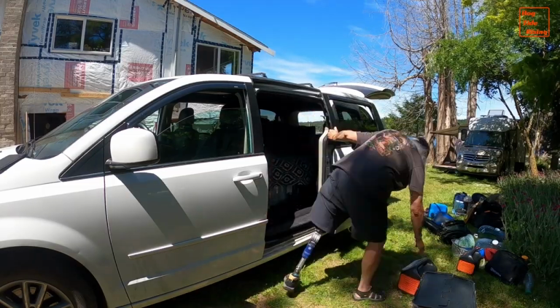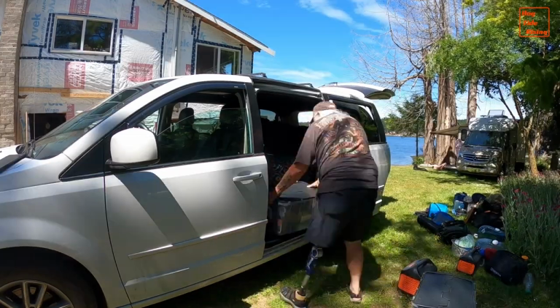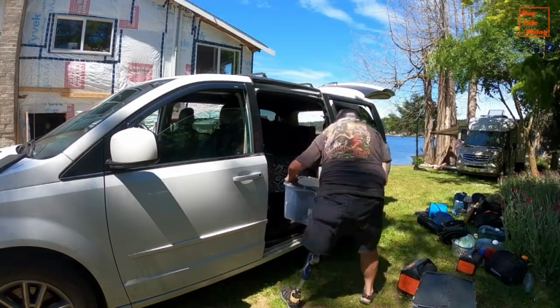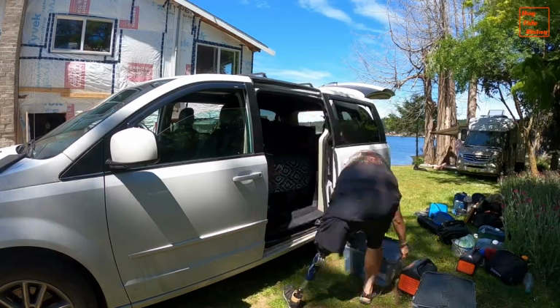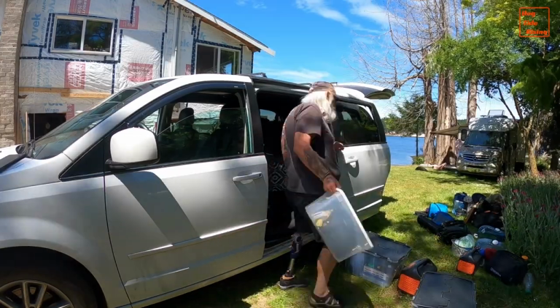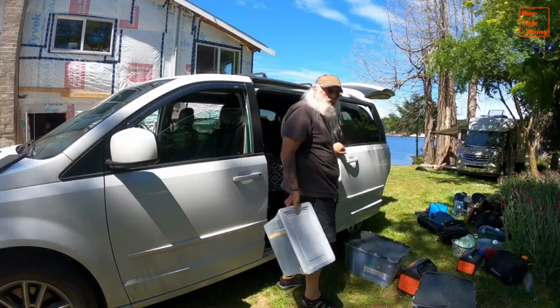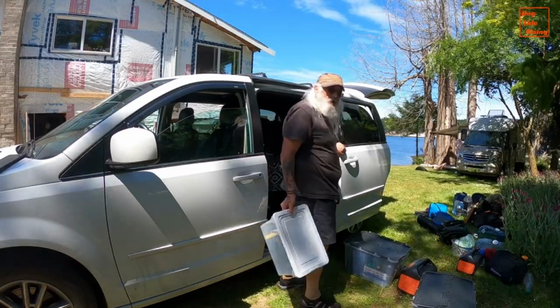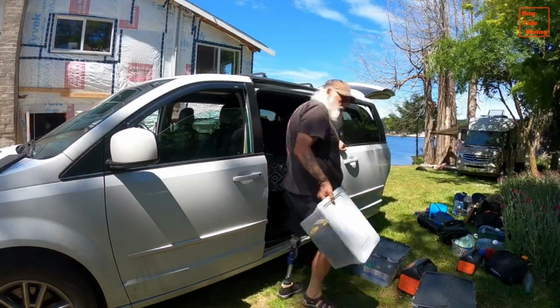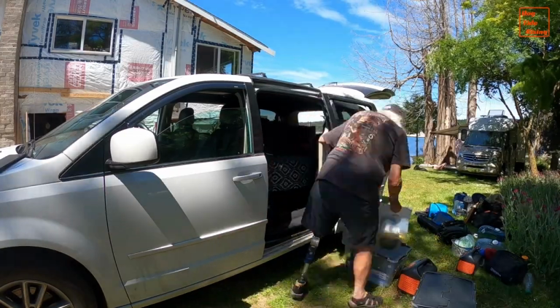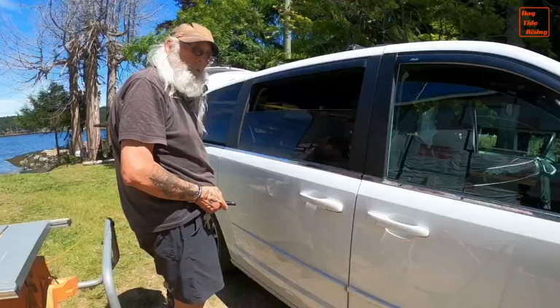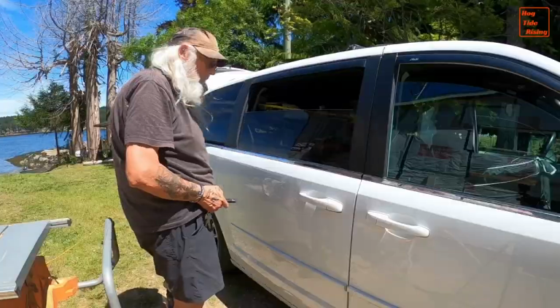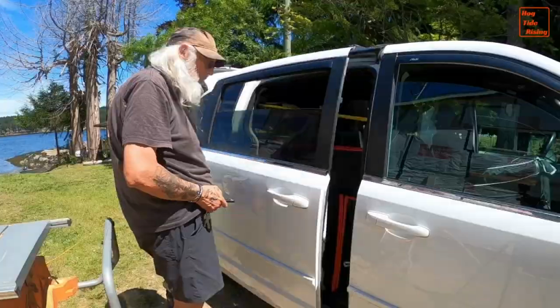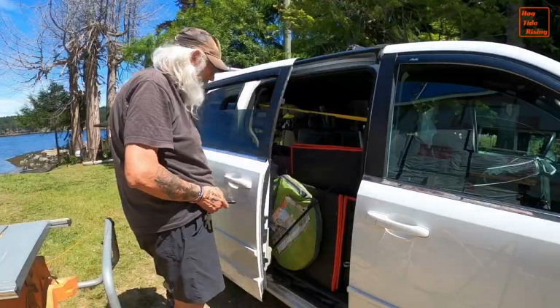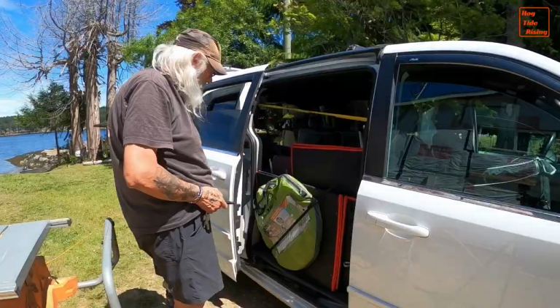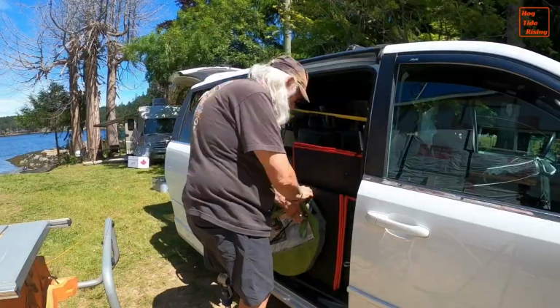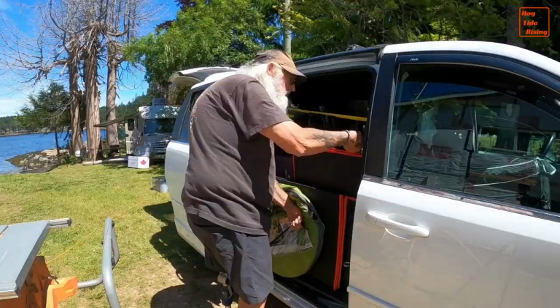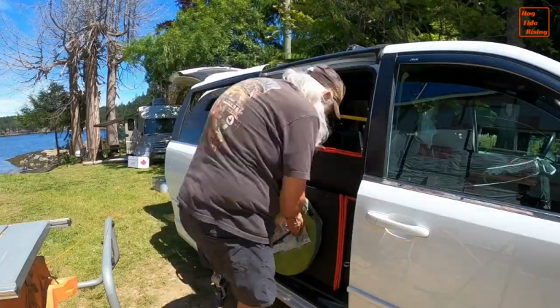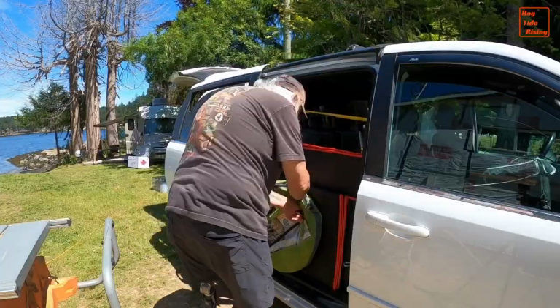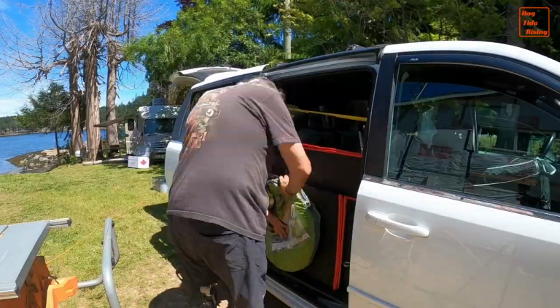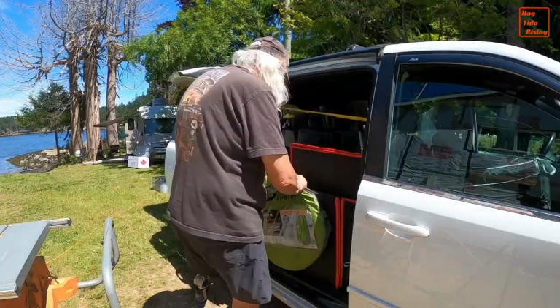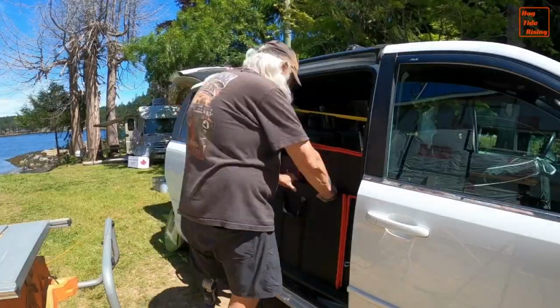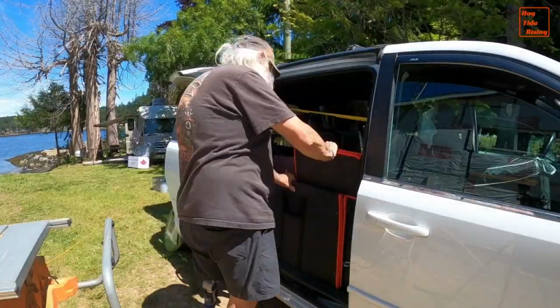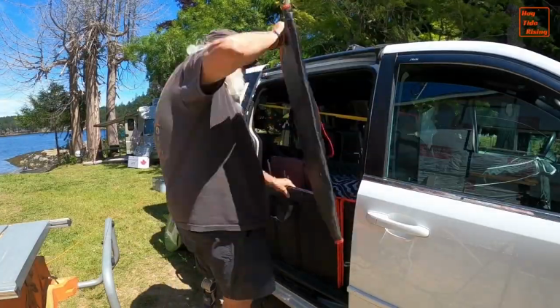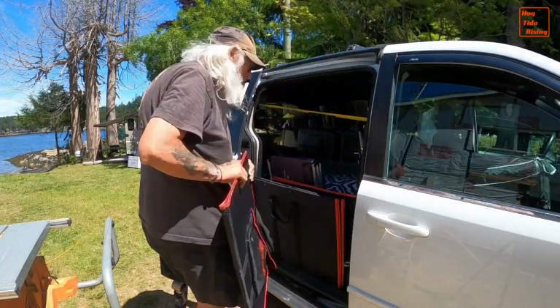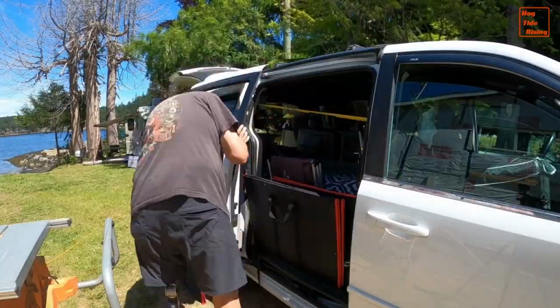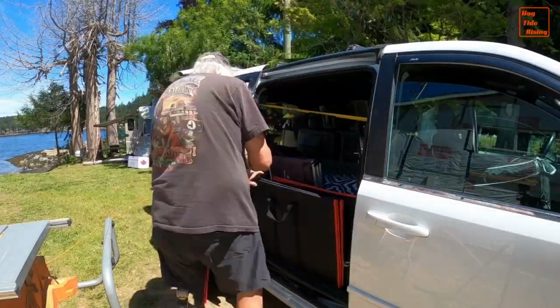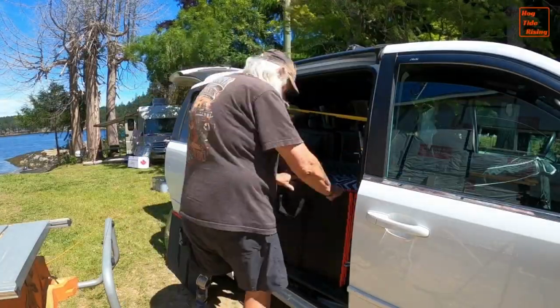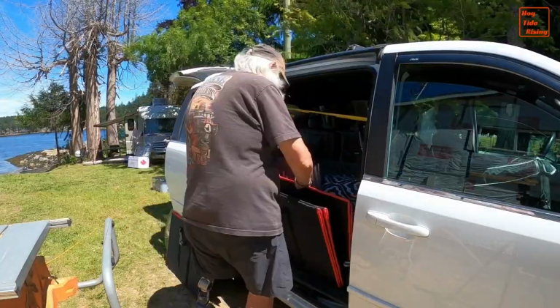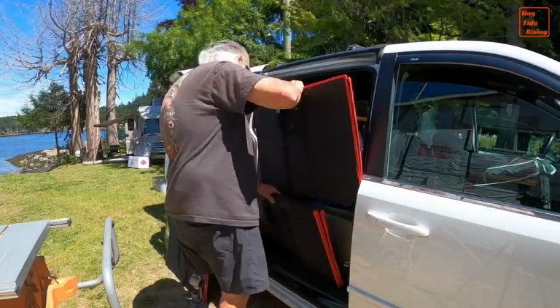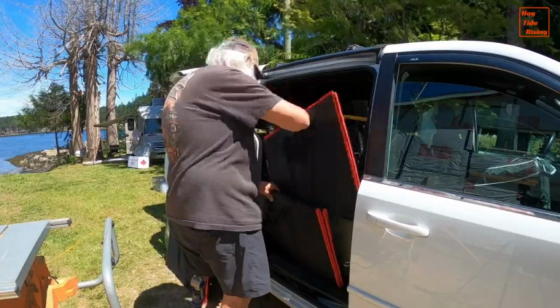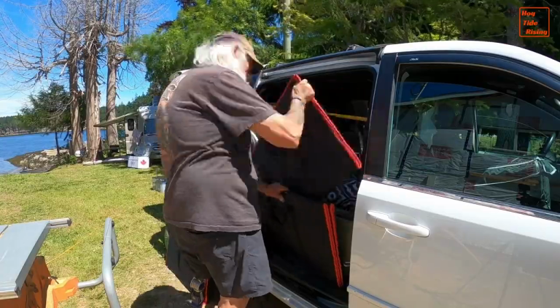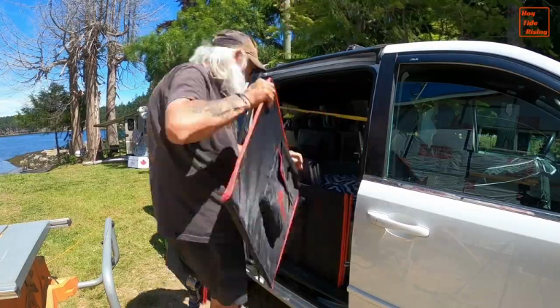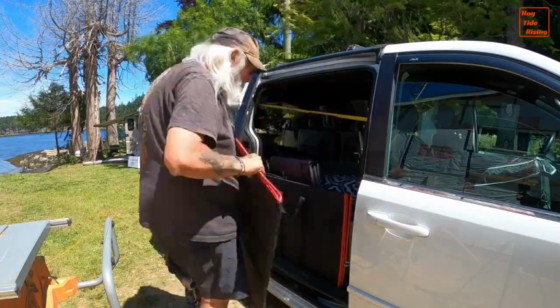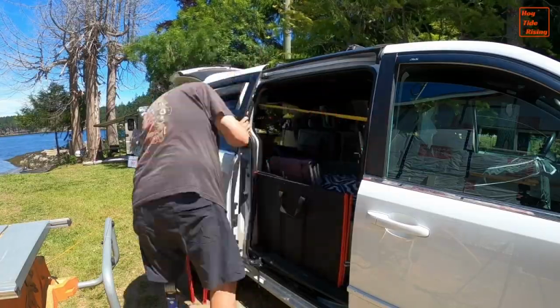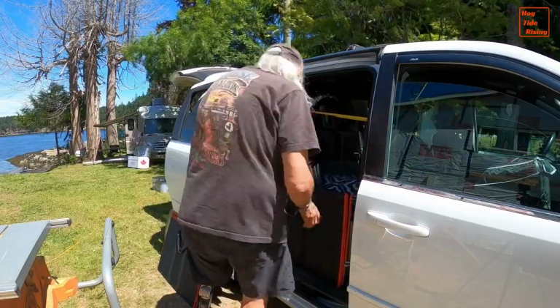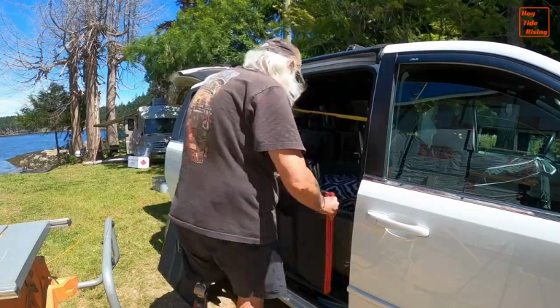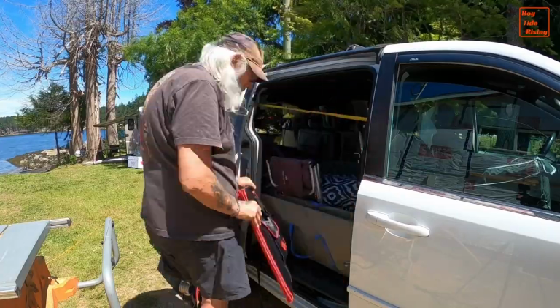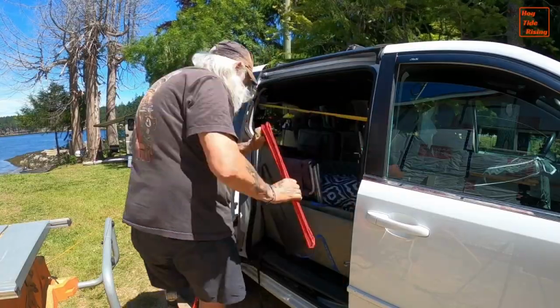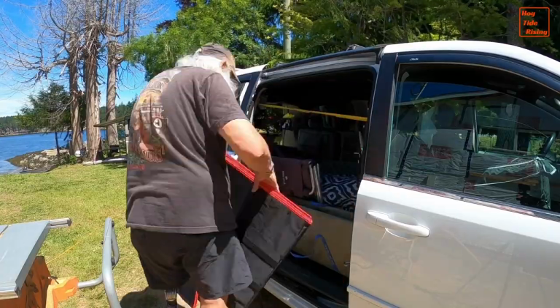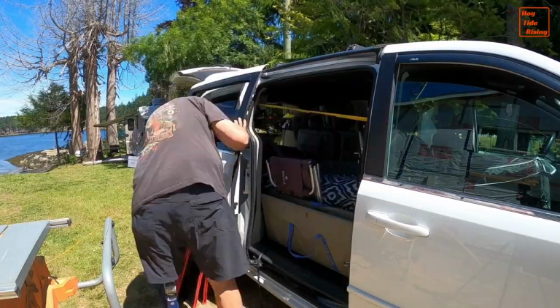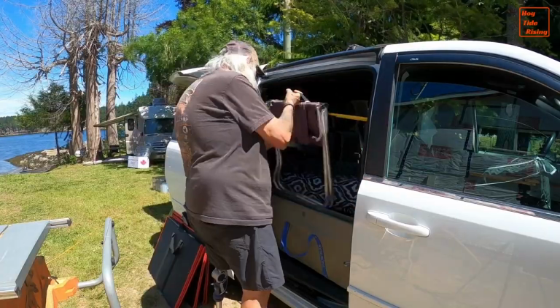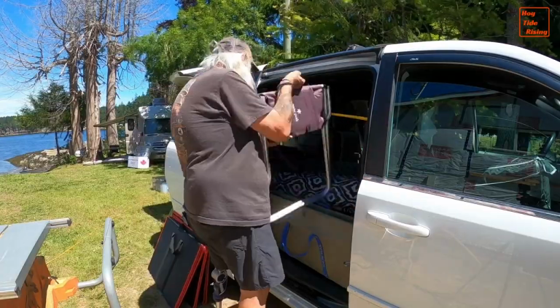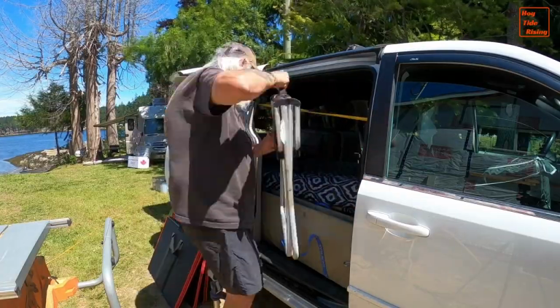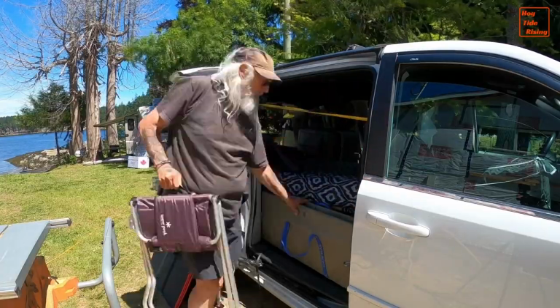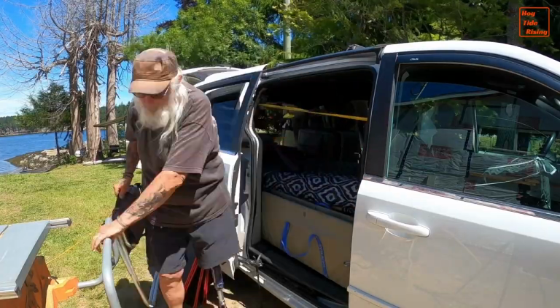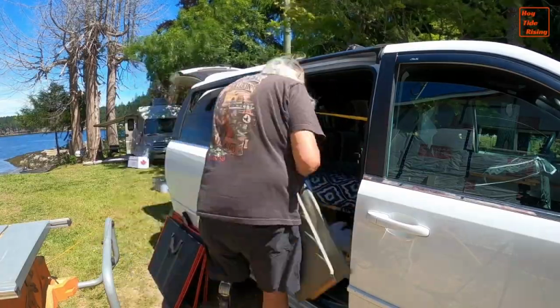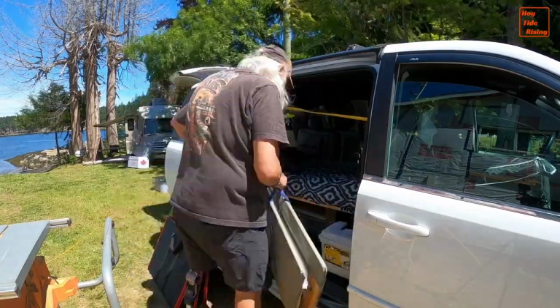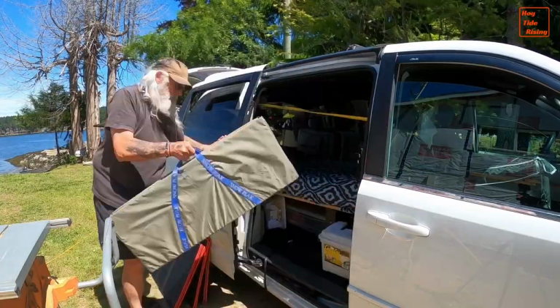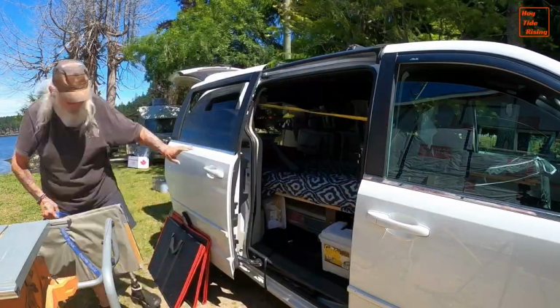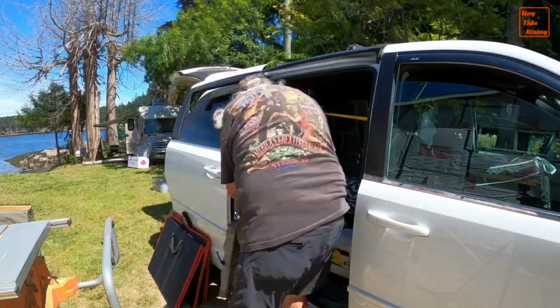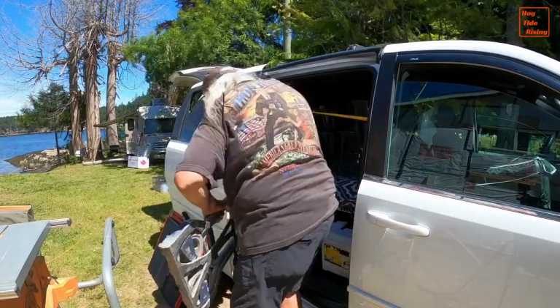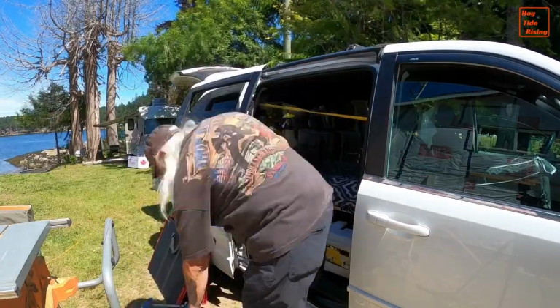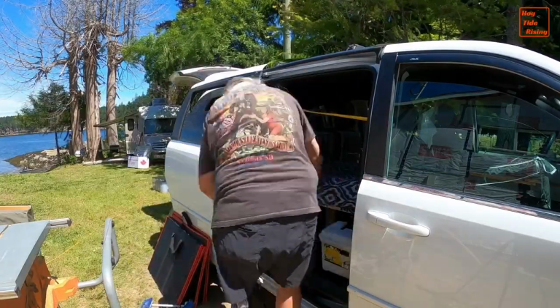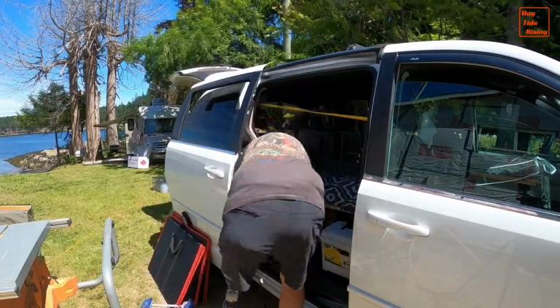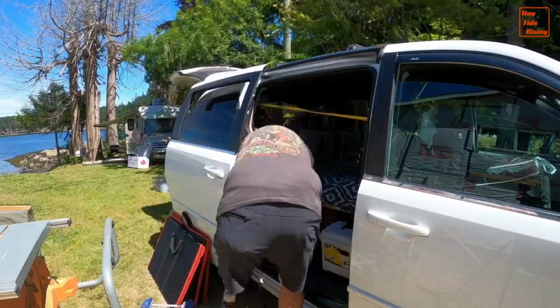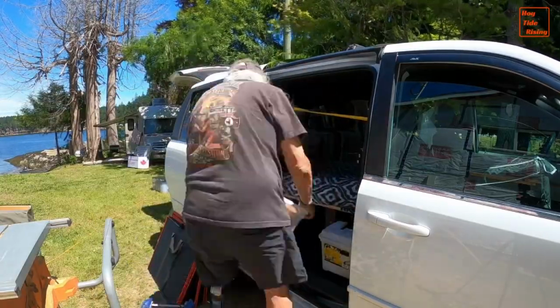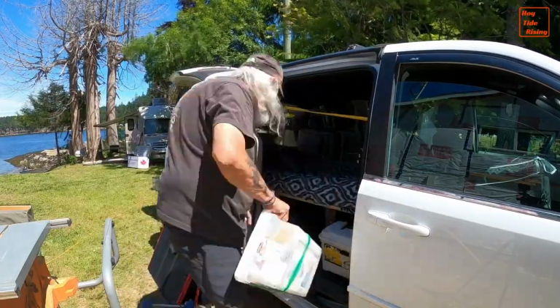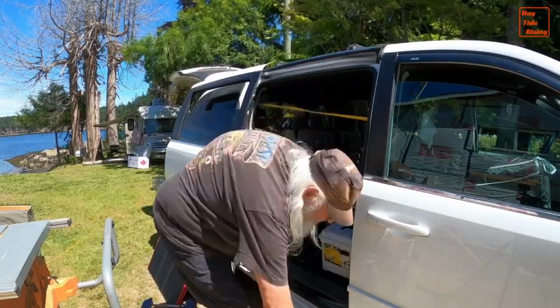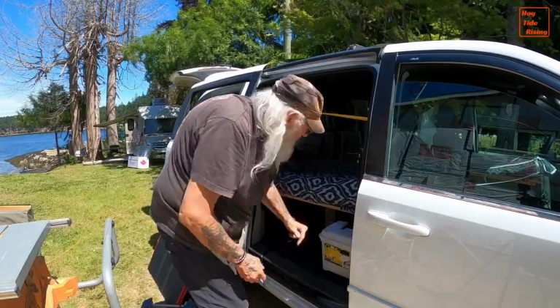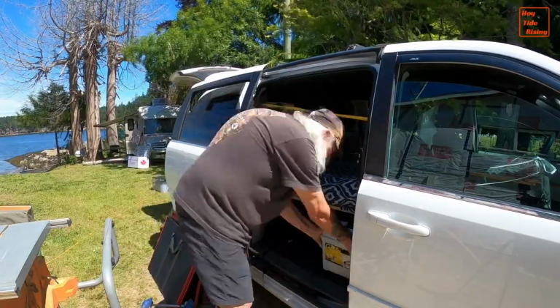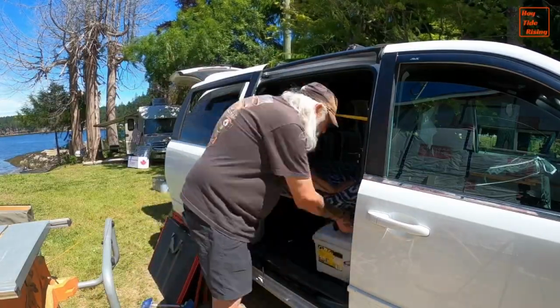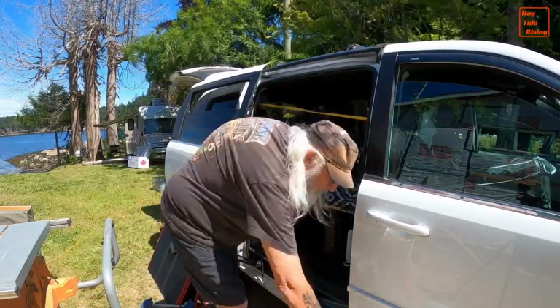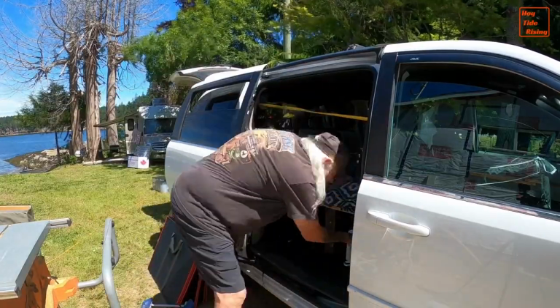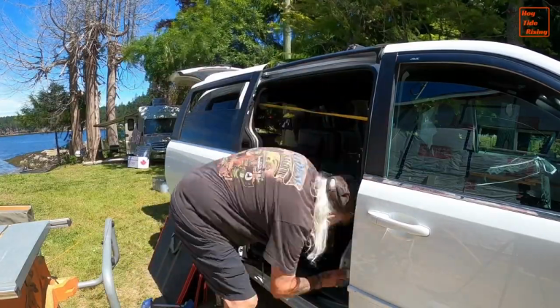We'll empty Harge of all my stuff so that I can show you what goes where in my no-build layout.